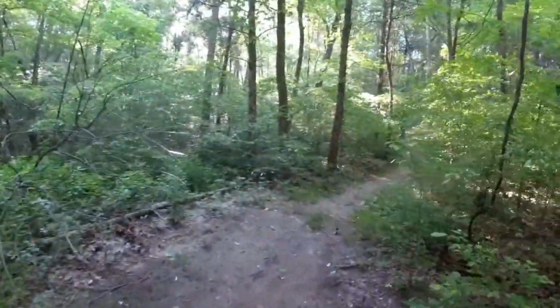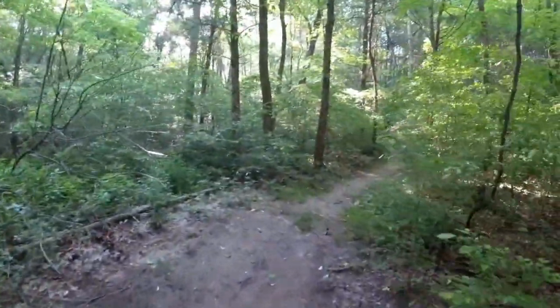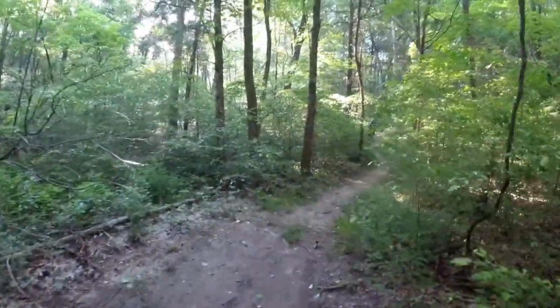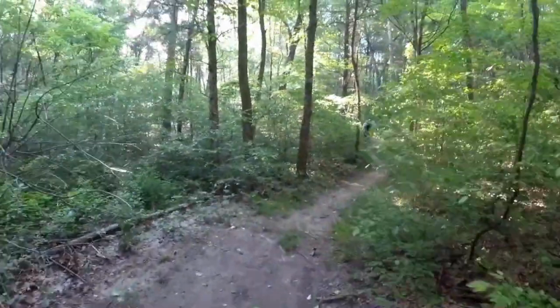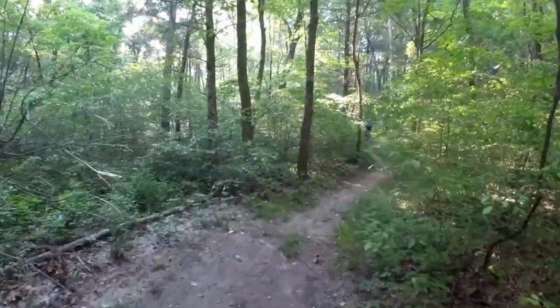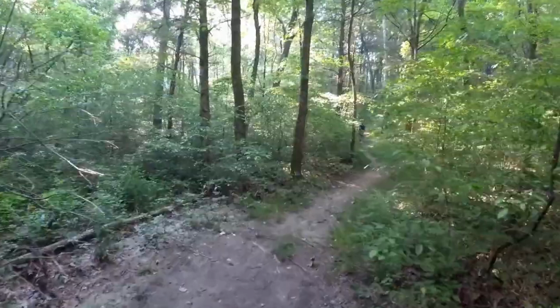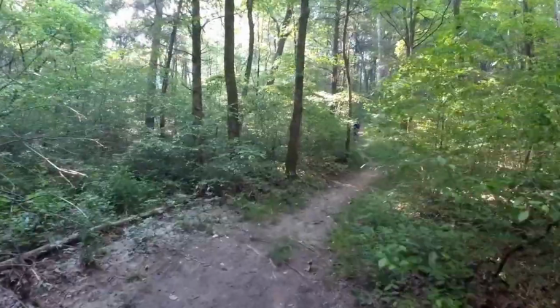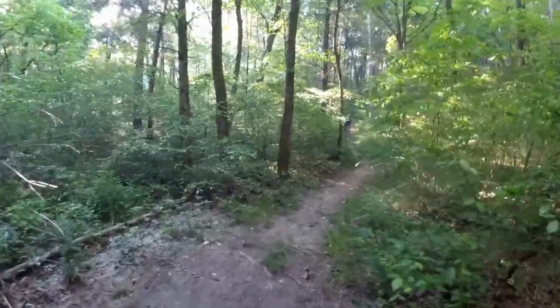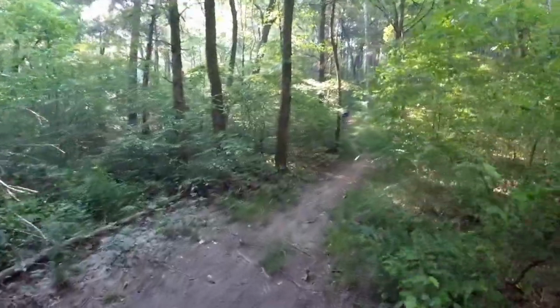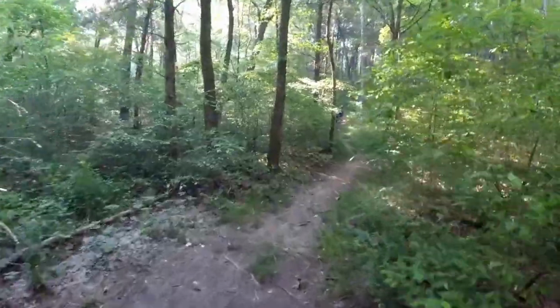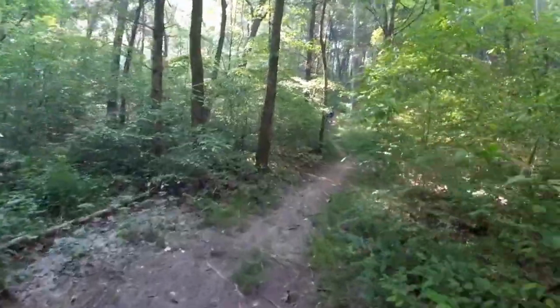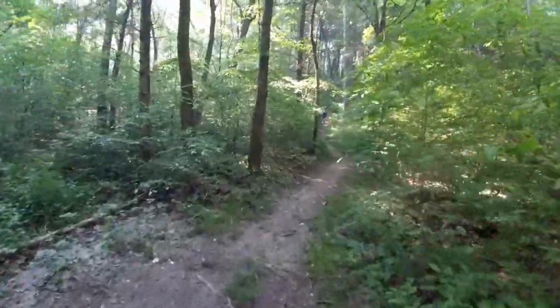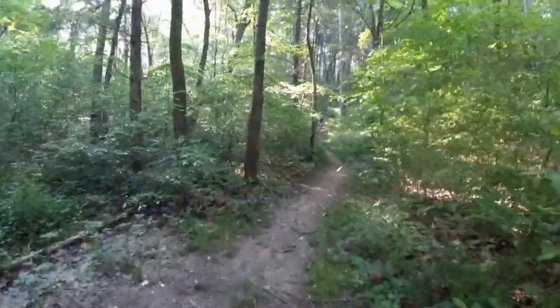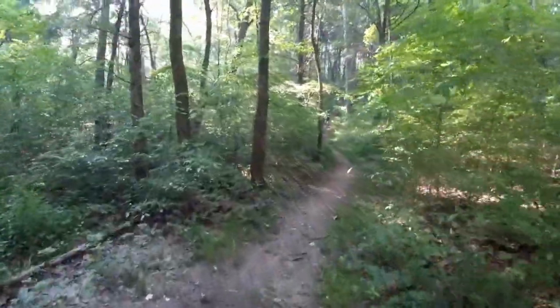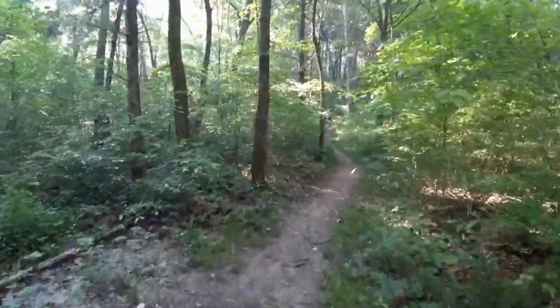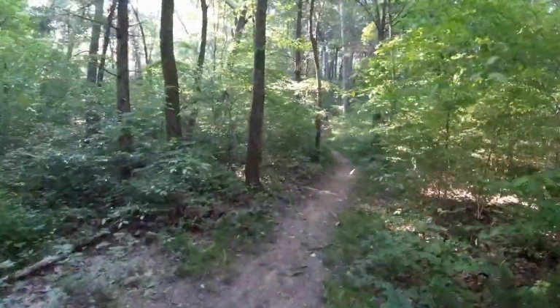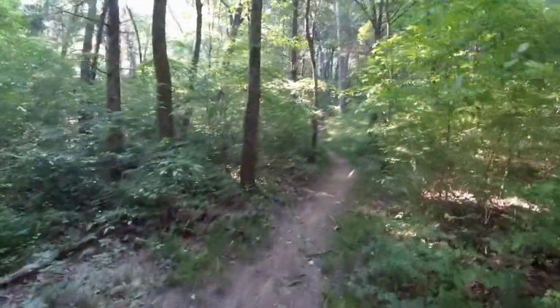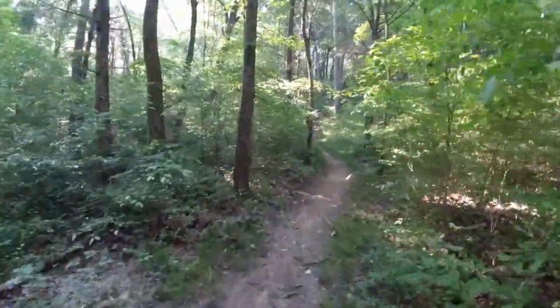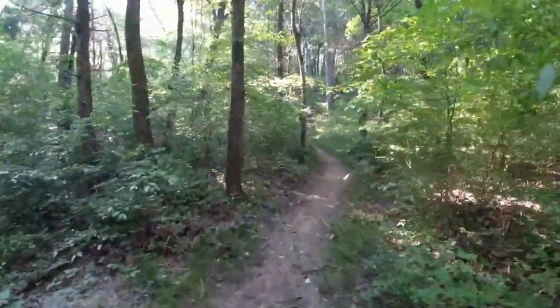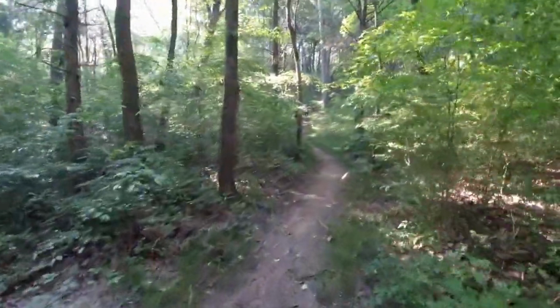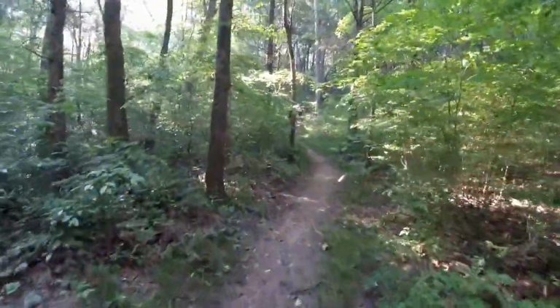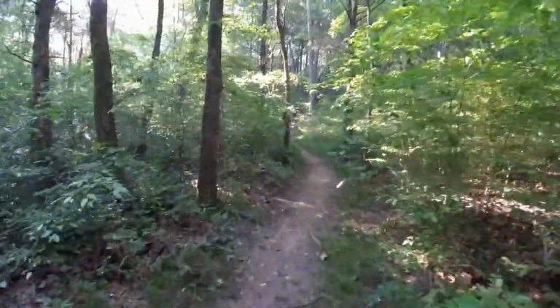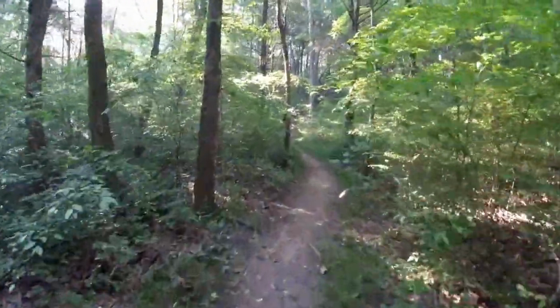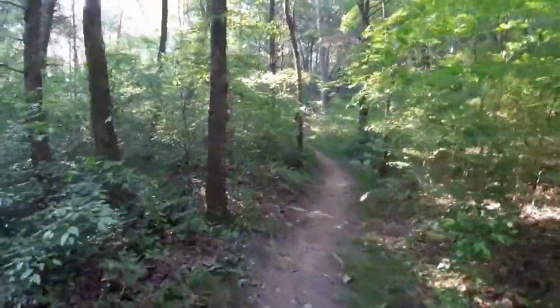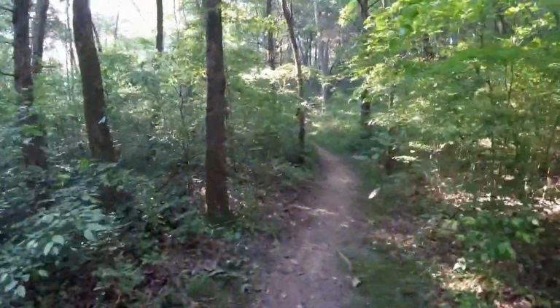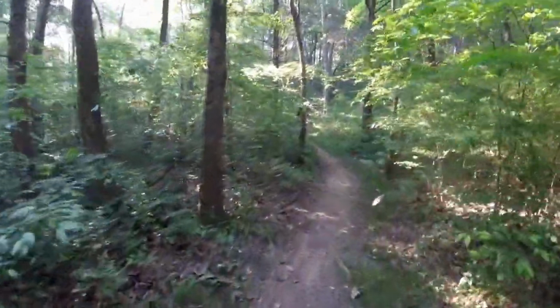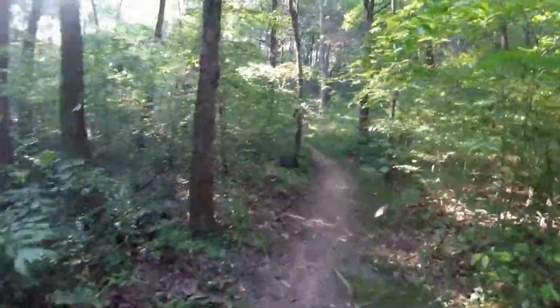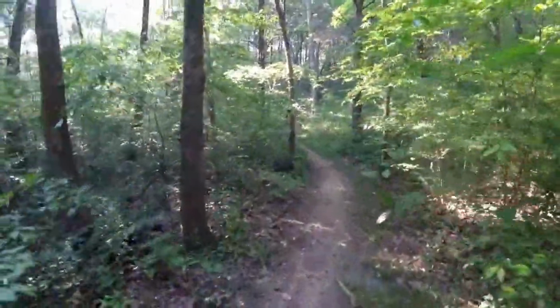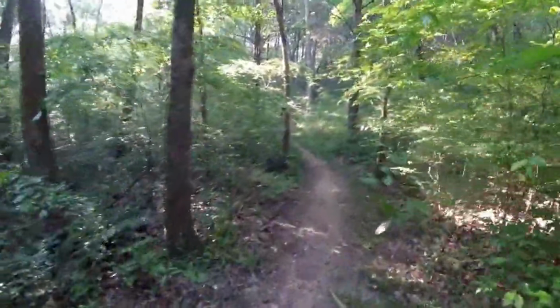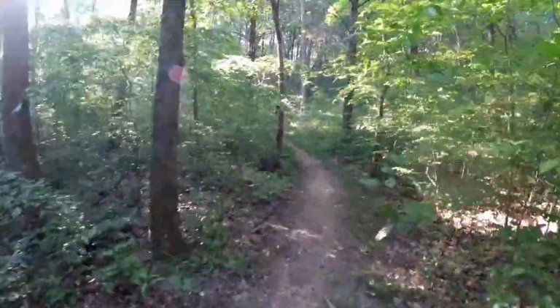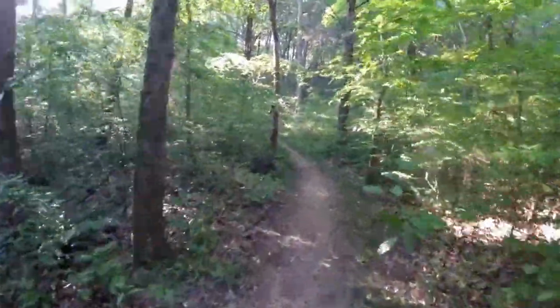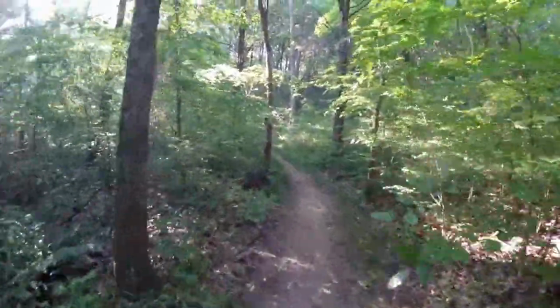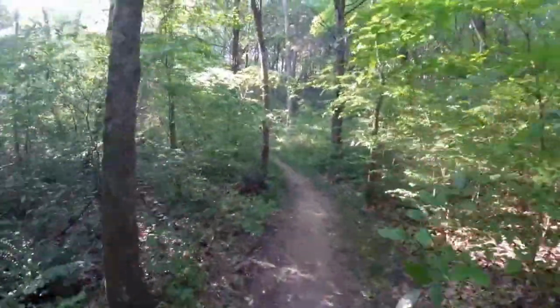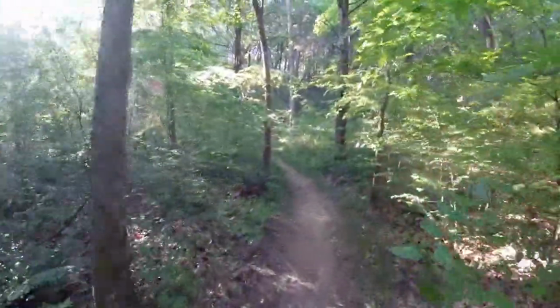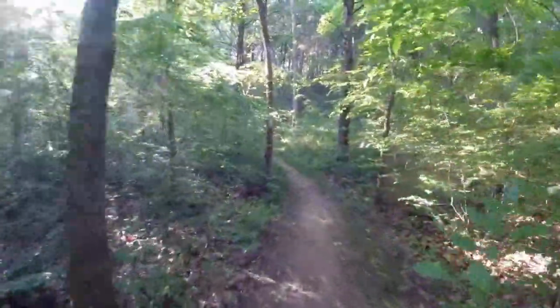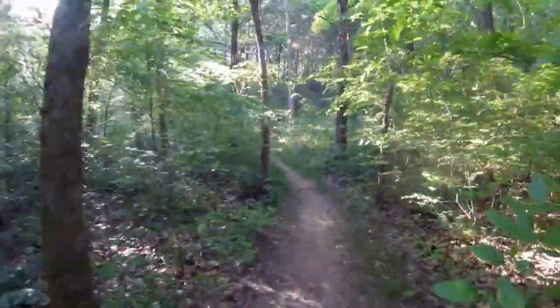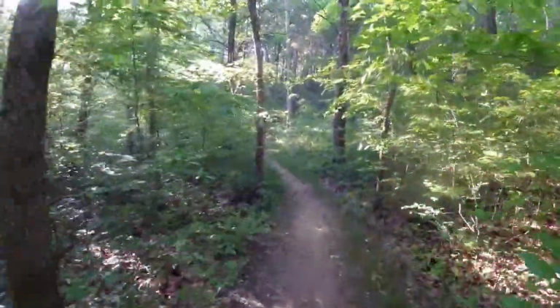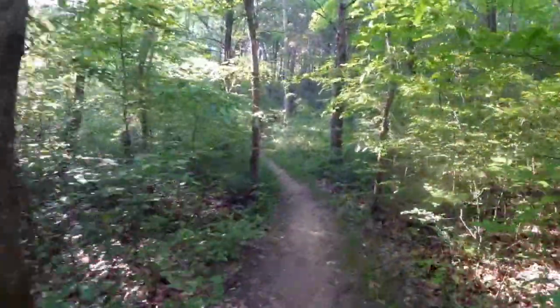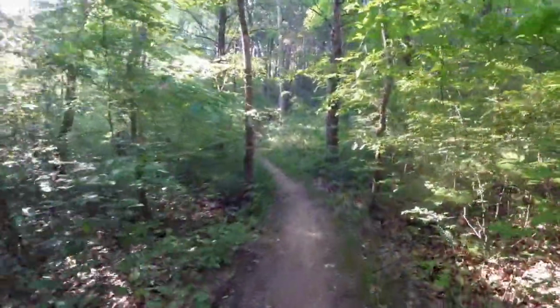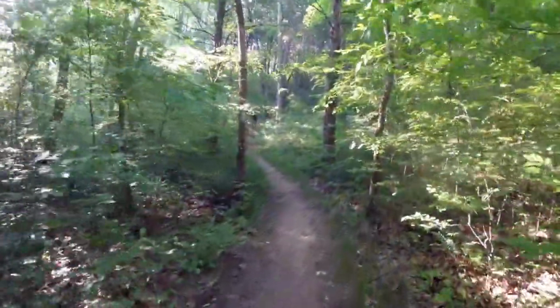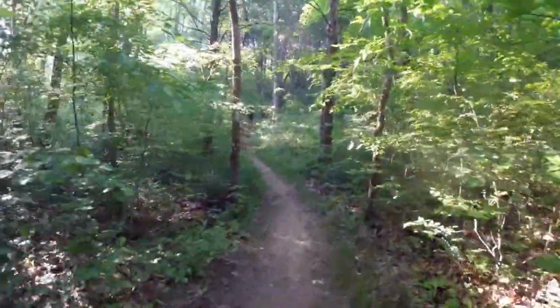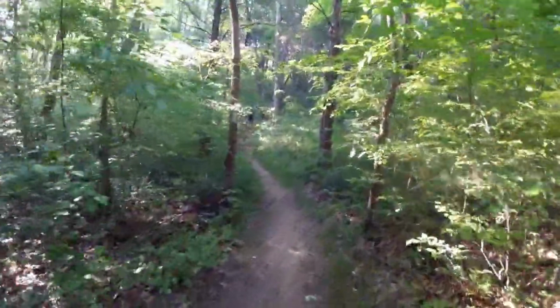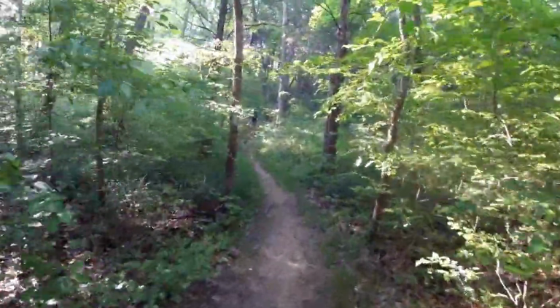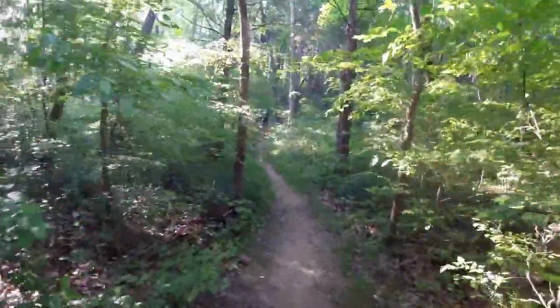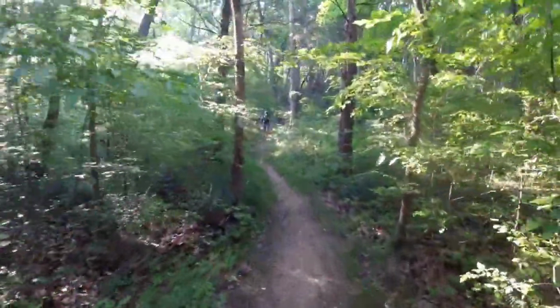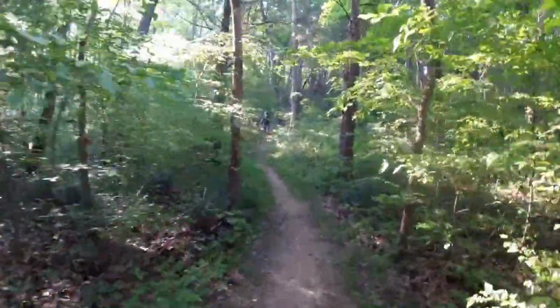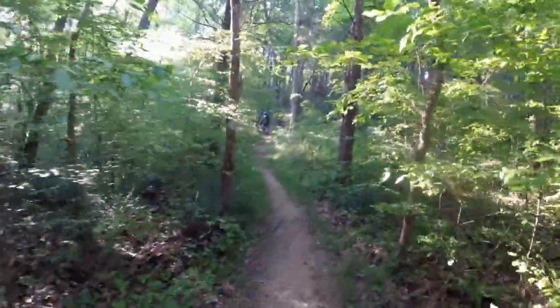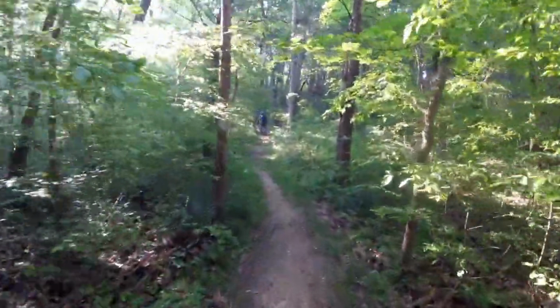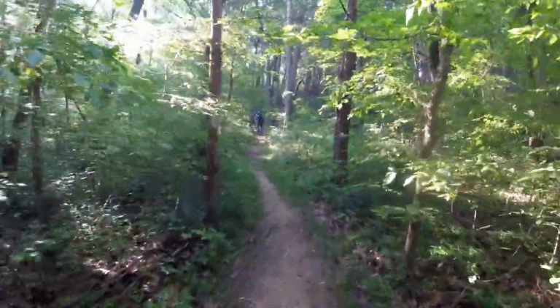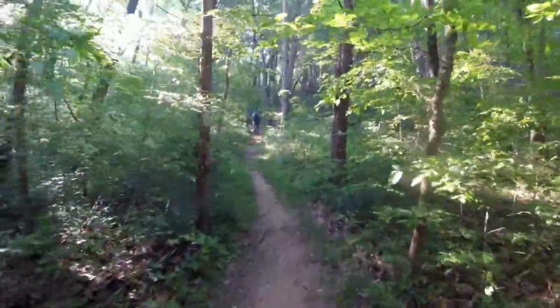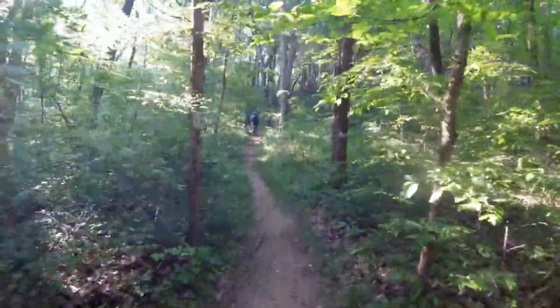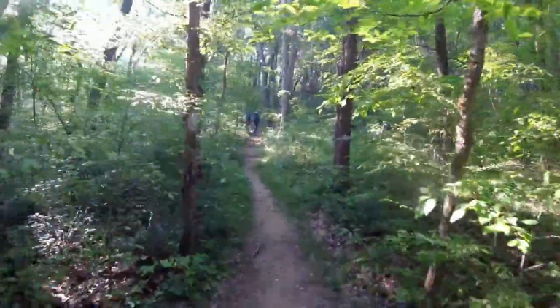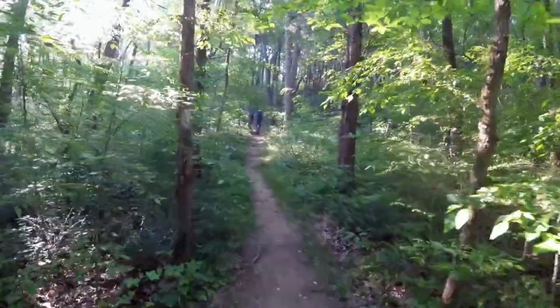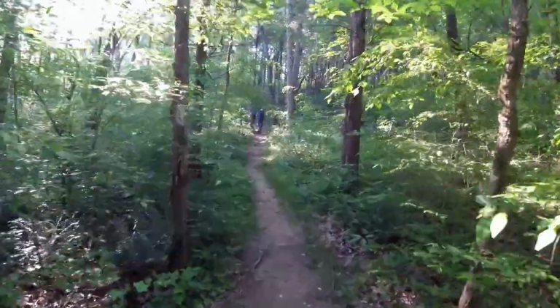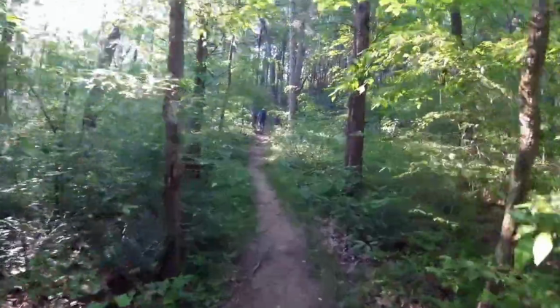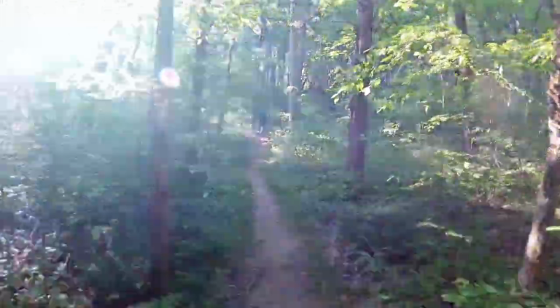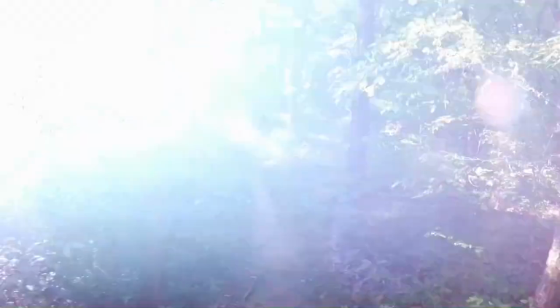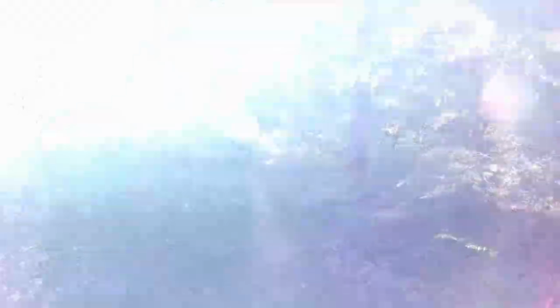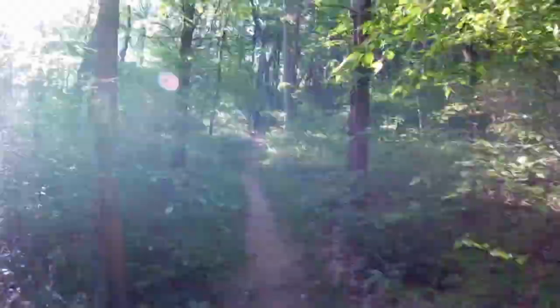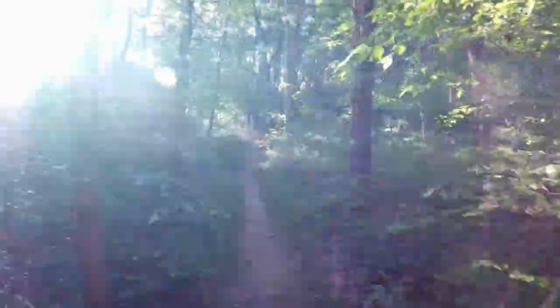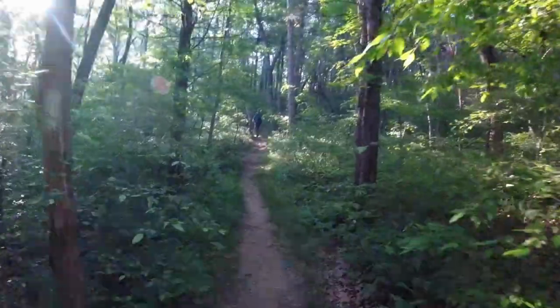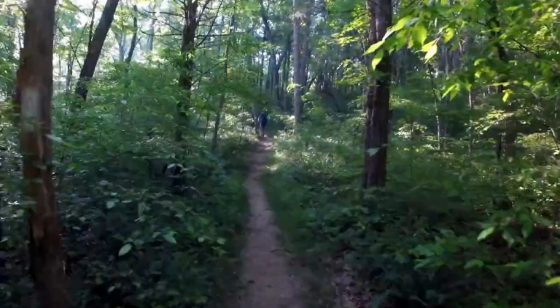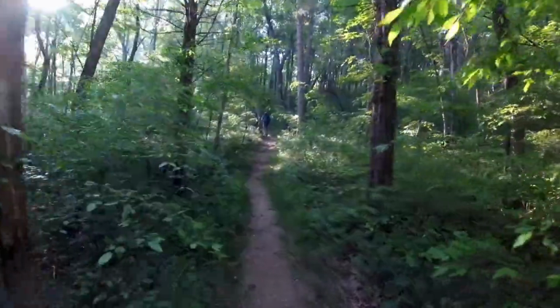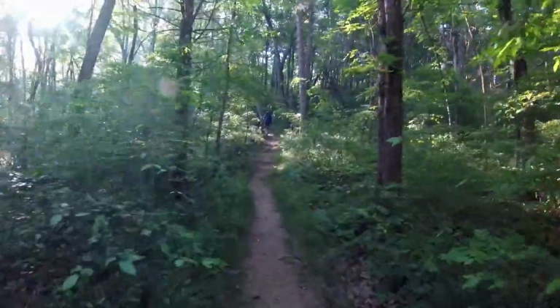One thing about it — if you're coming out here, you don't really have to carry that much water because there is a lot of water along the trail.